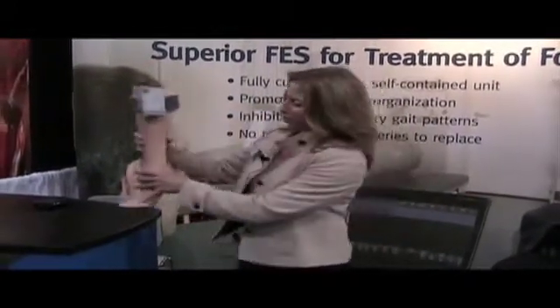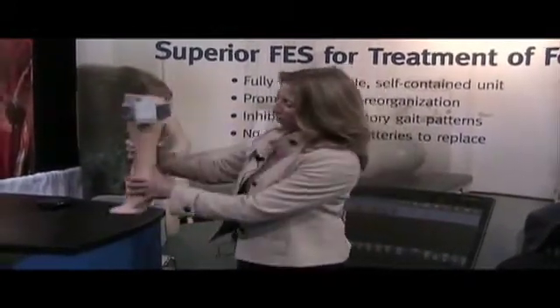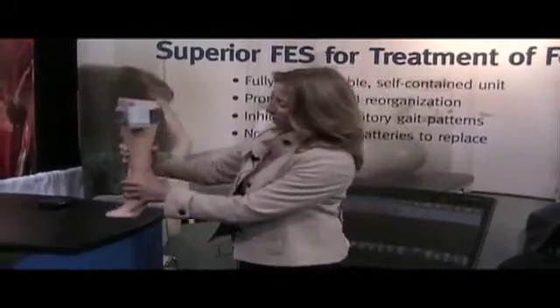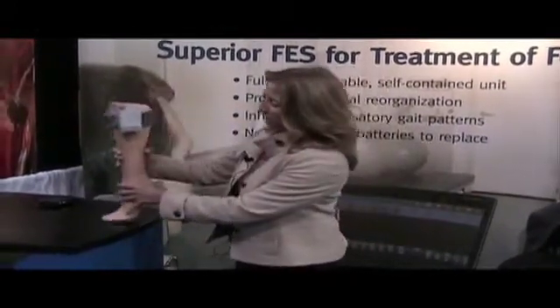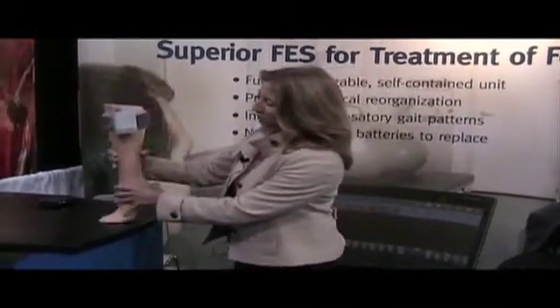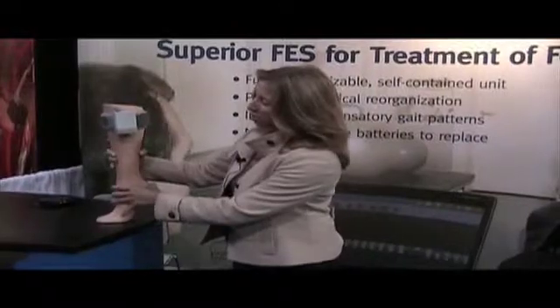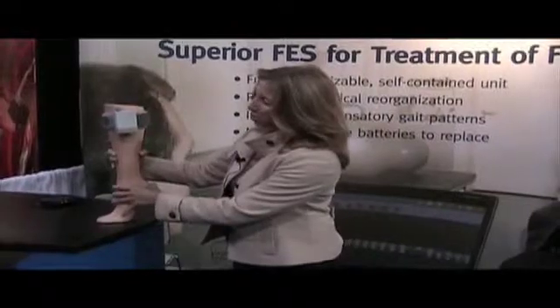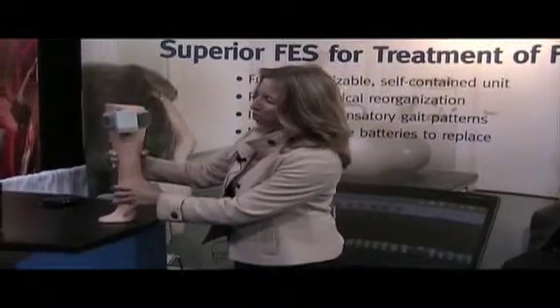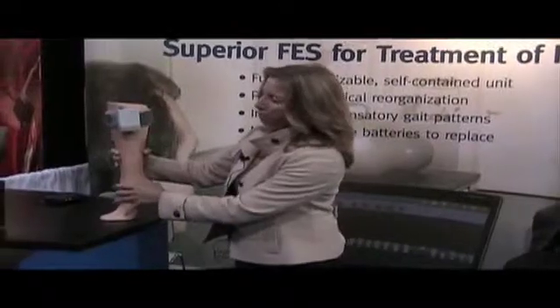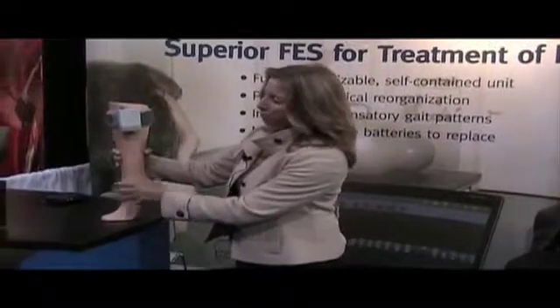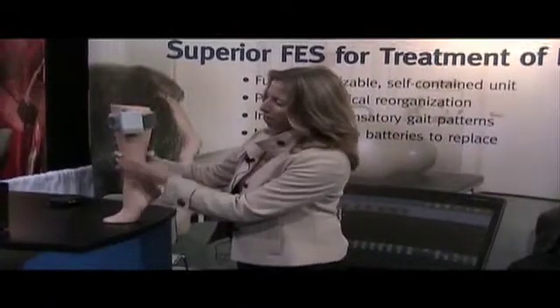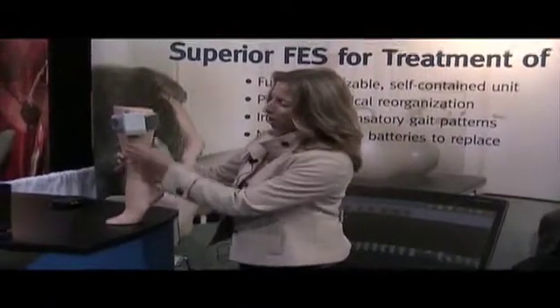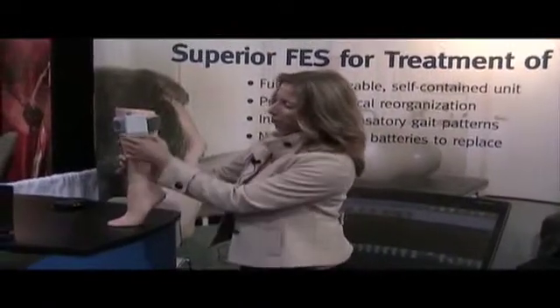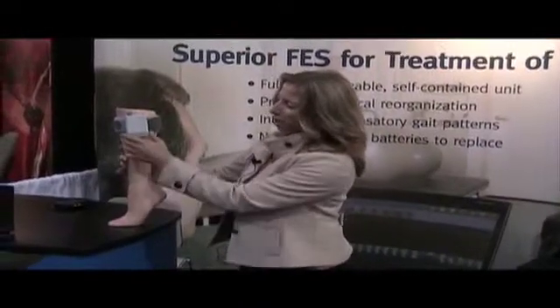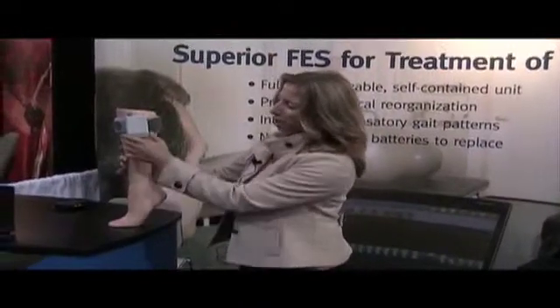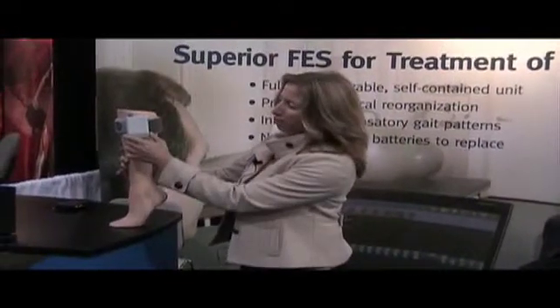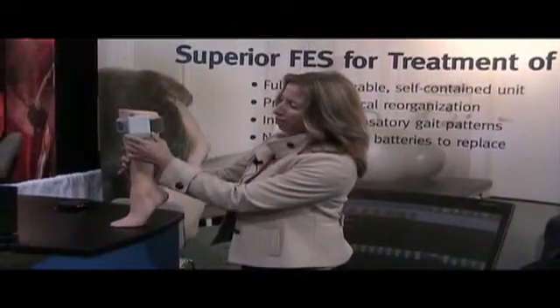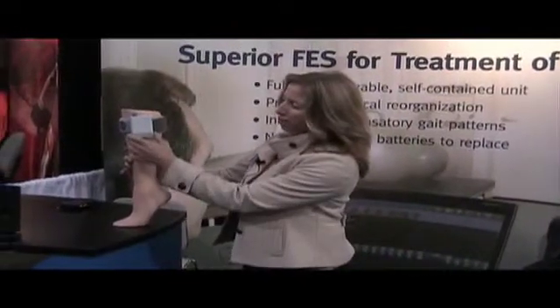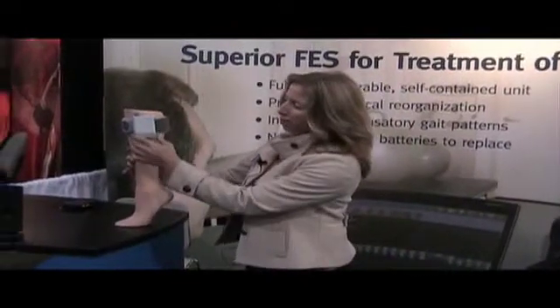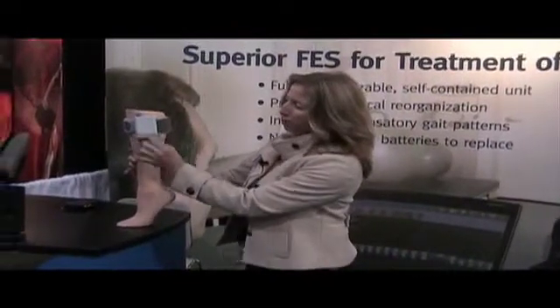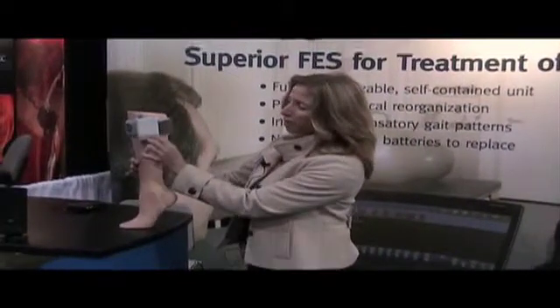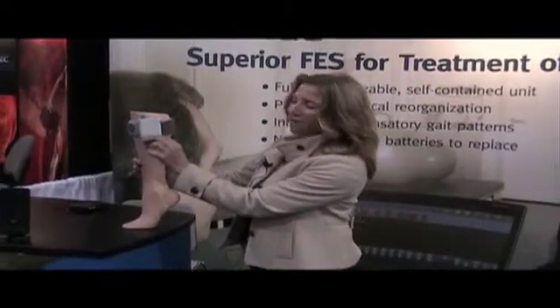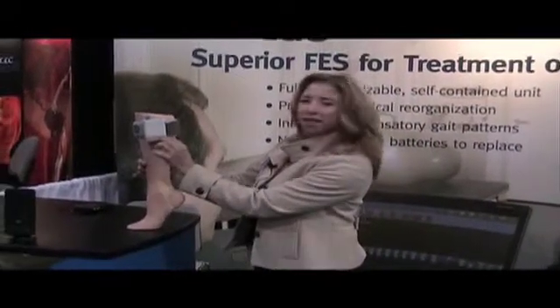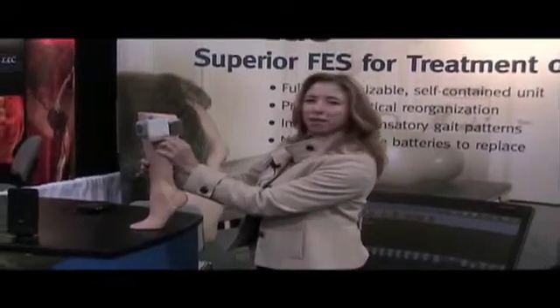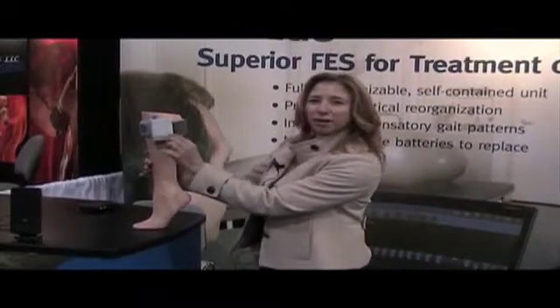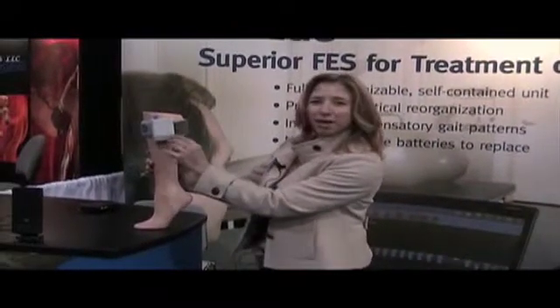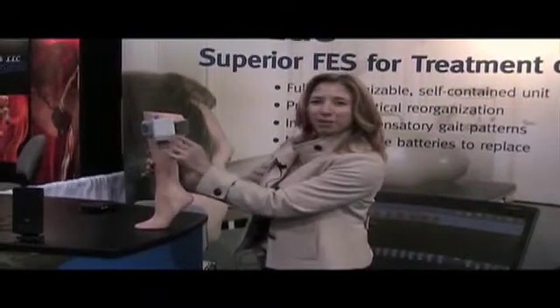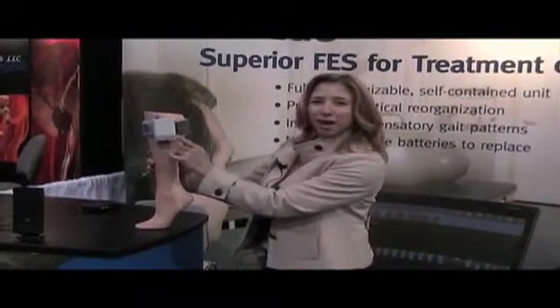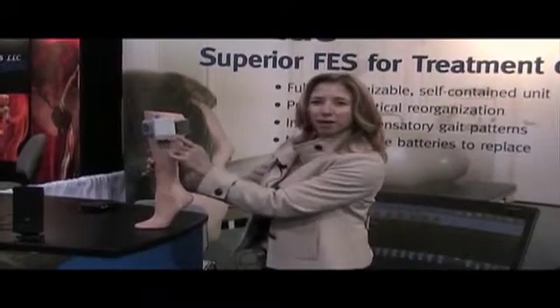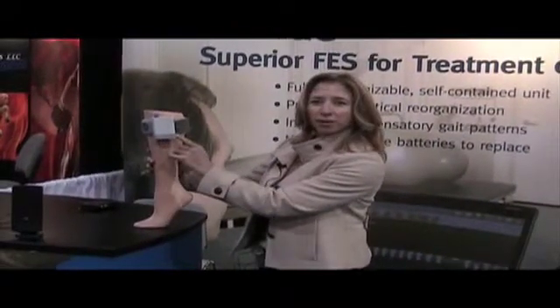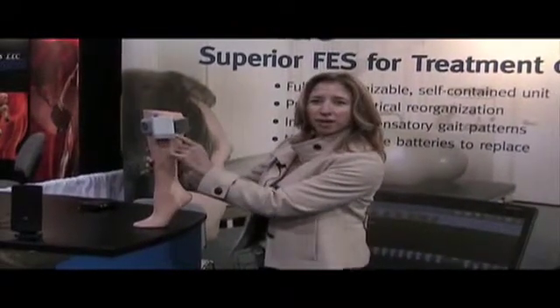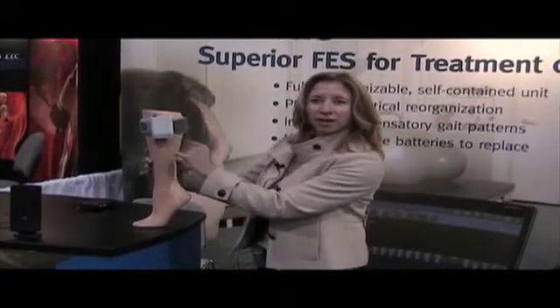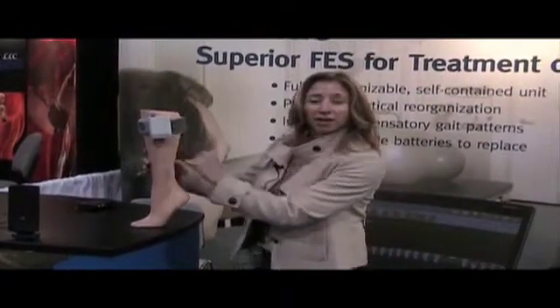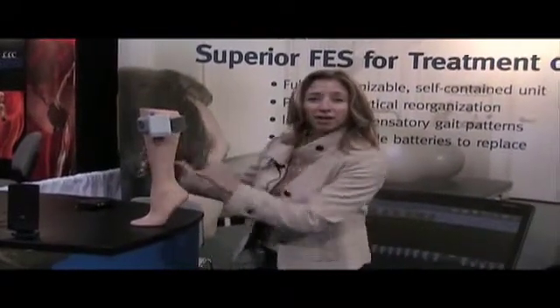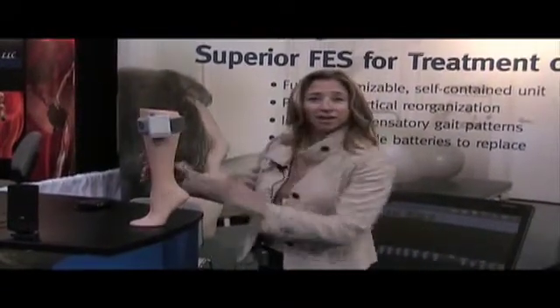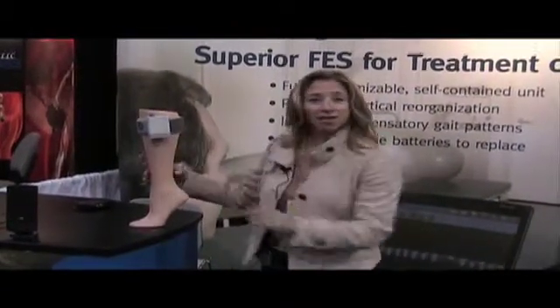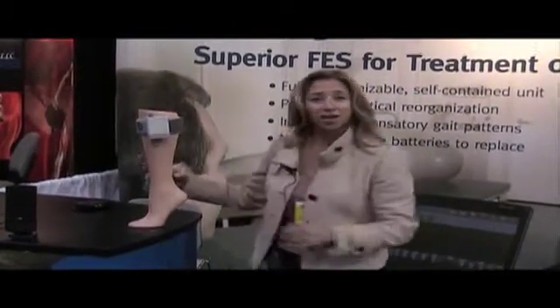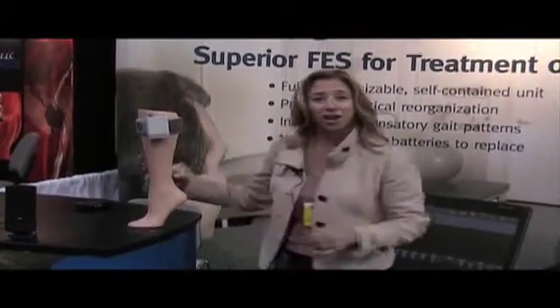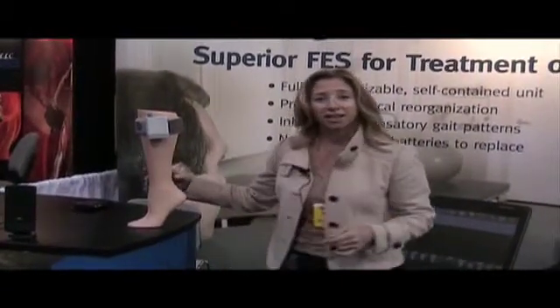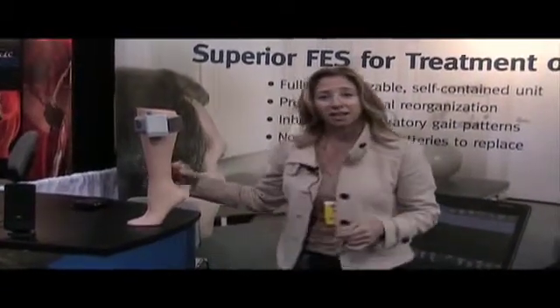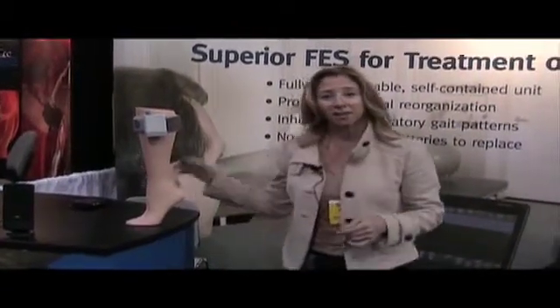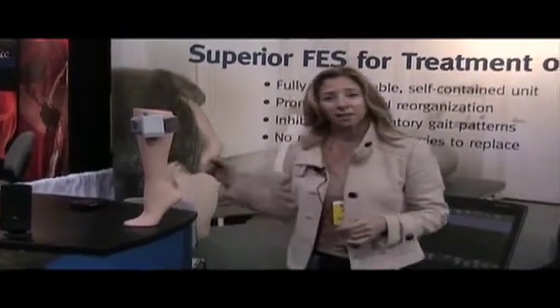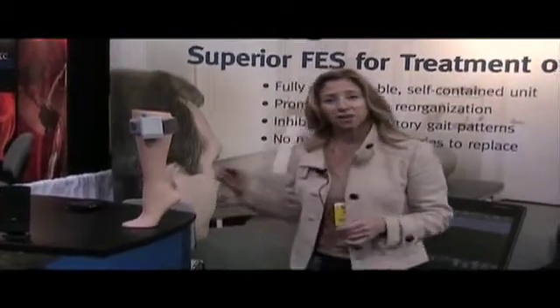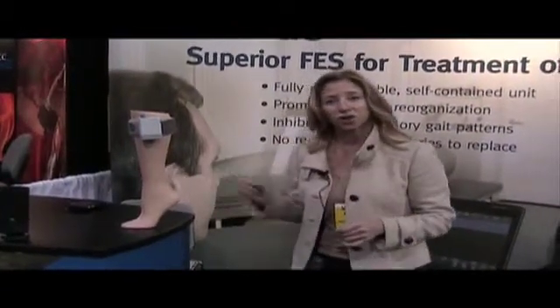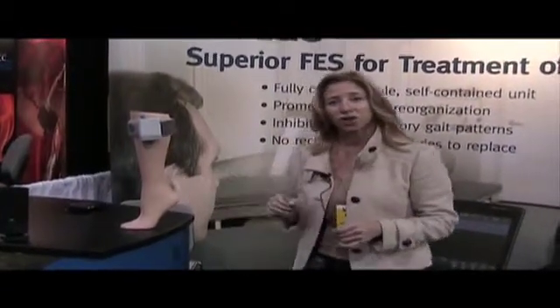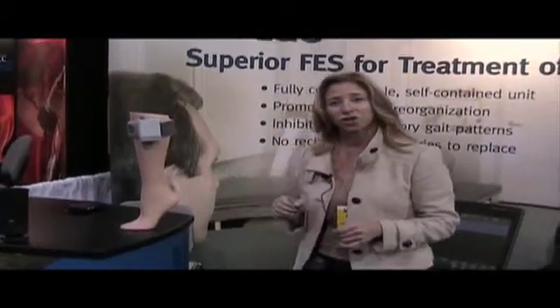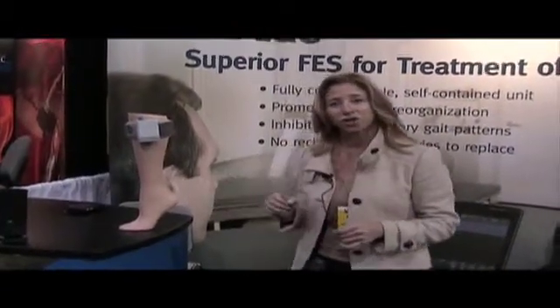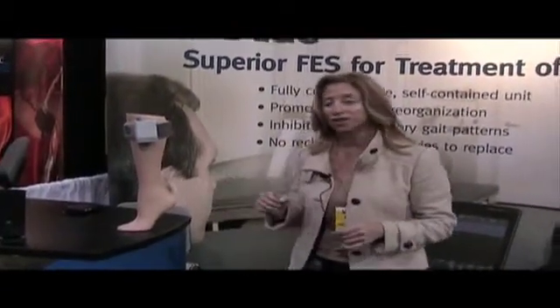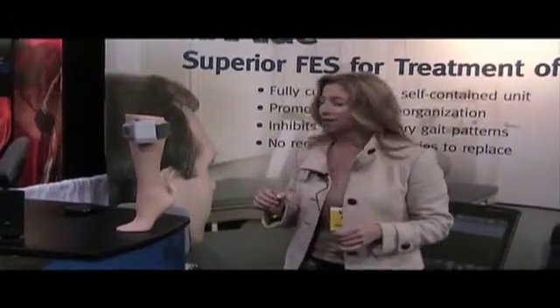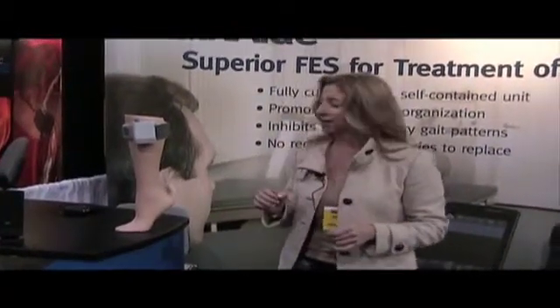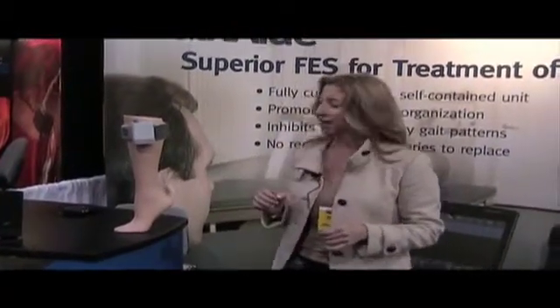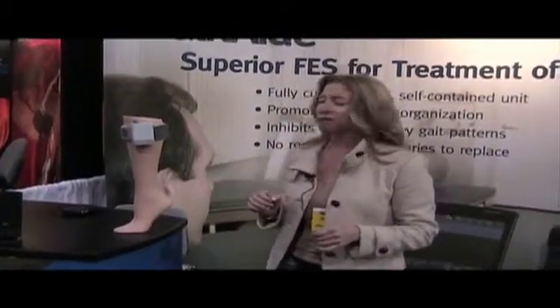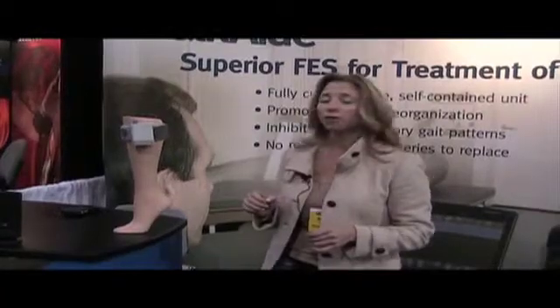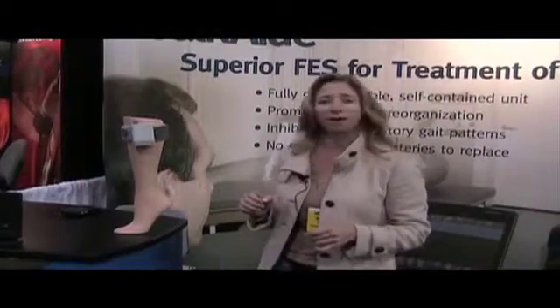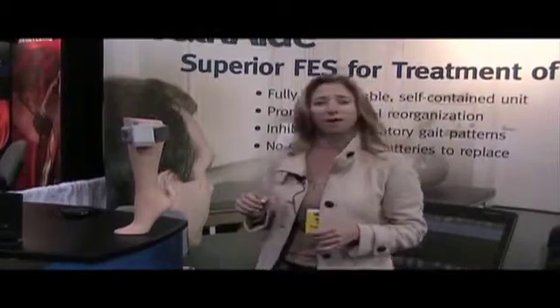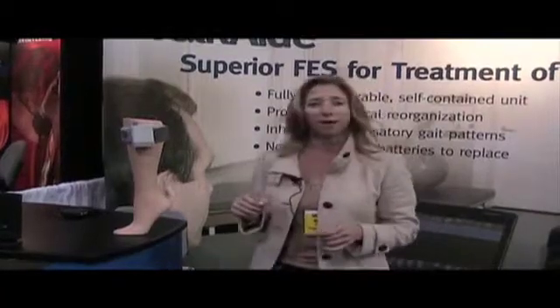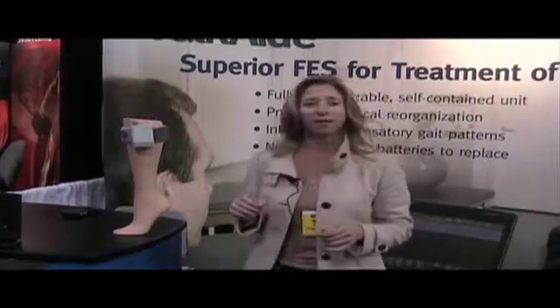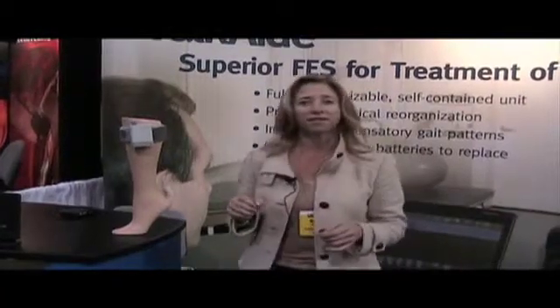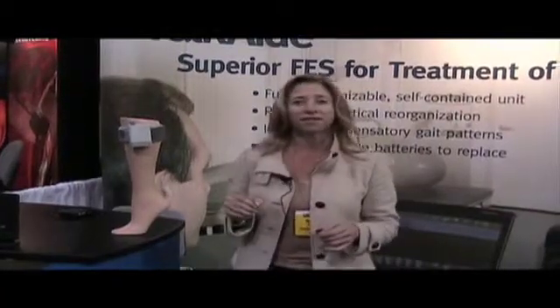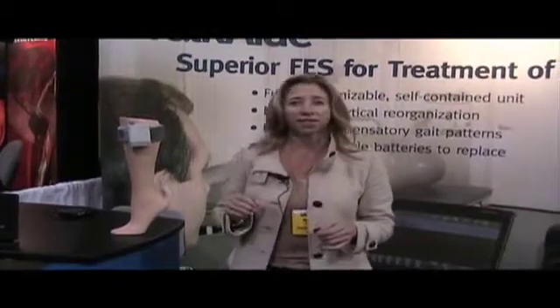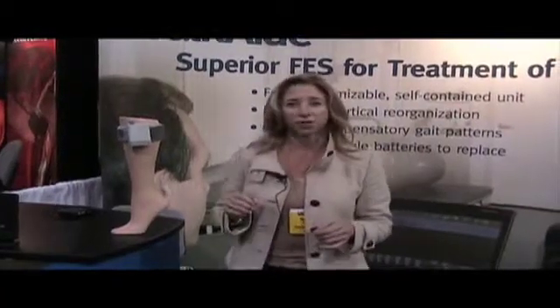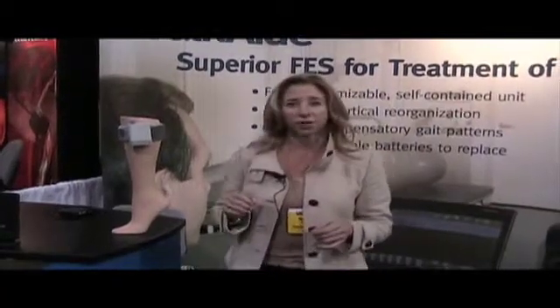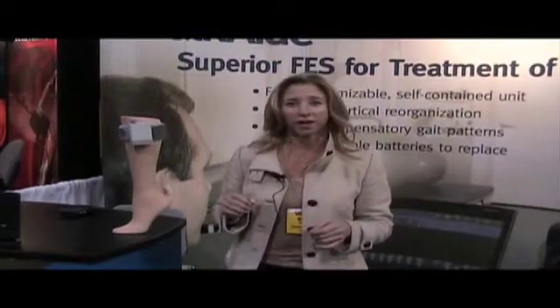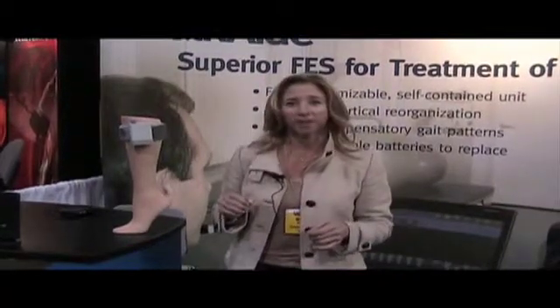It is battery operated. We've got a AA battery in here. It does not need to be recharged. It lasts for about a month to six weeks.